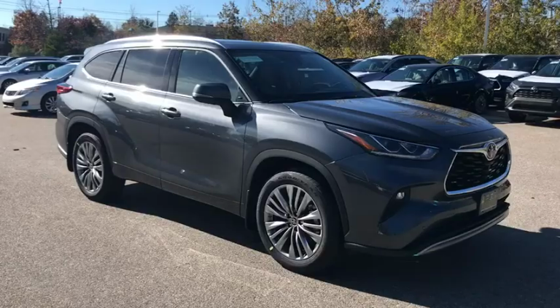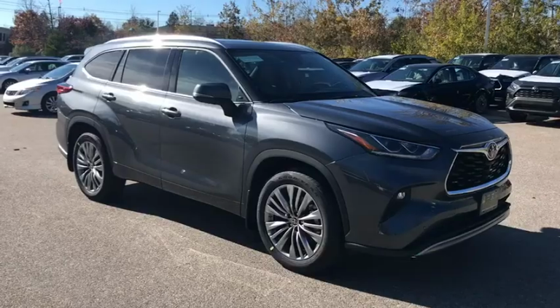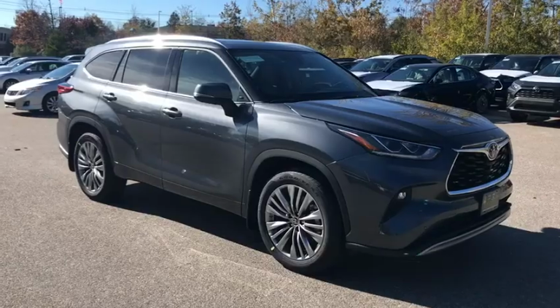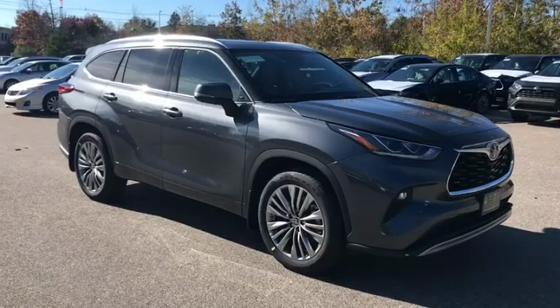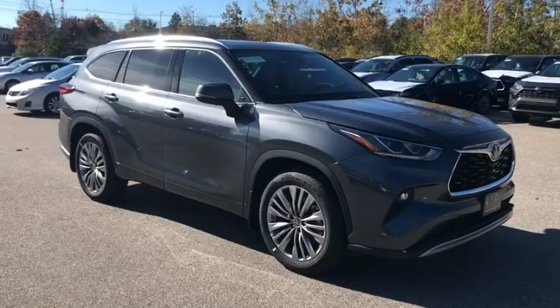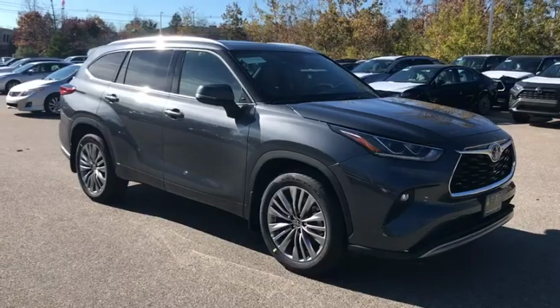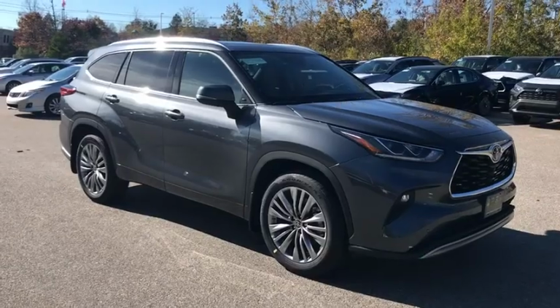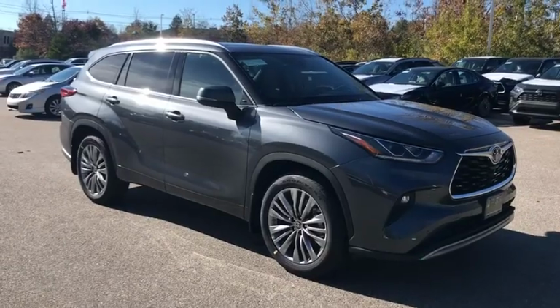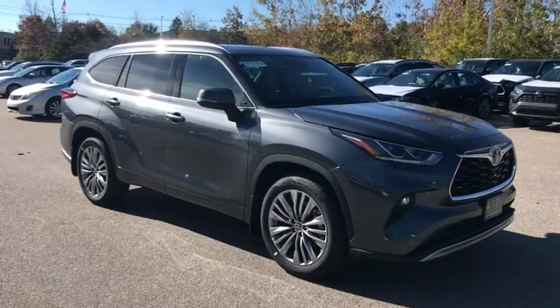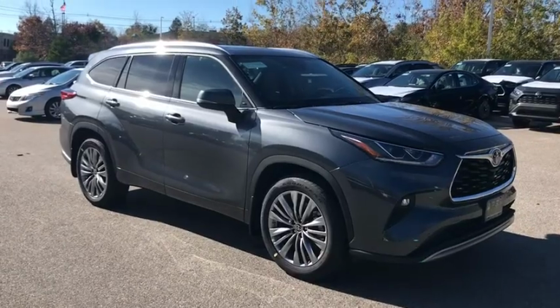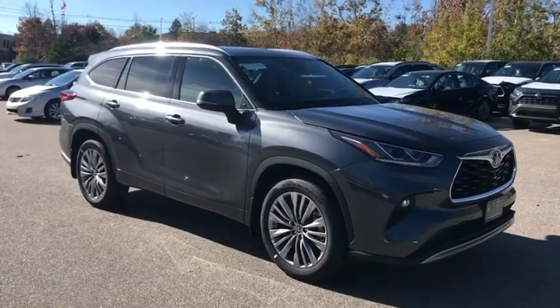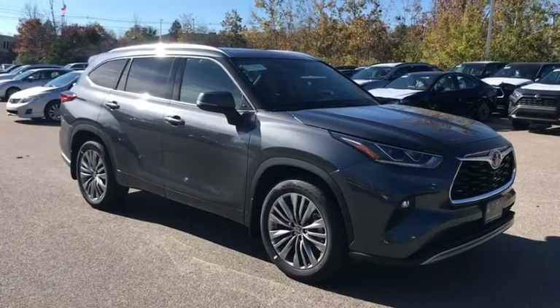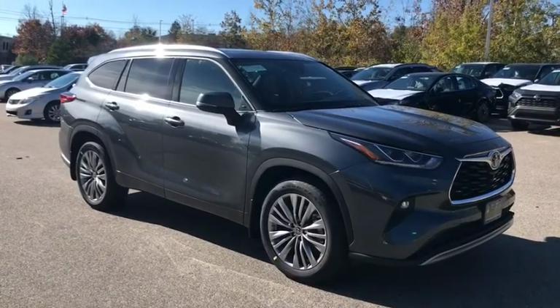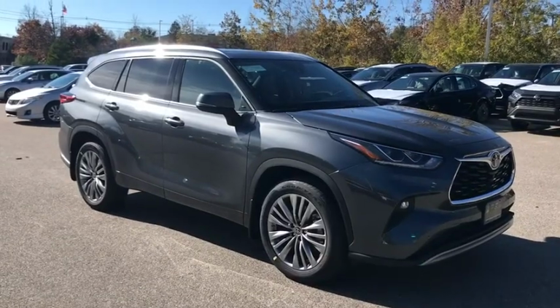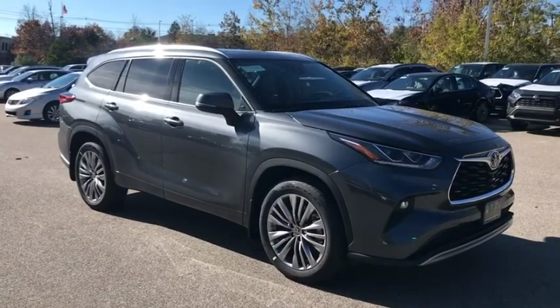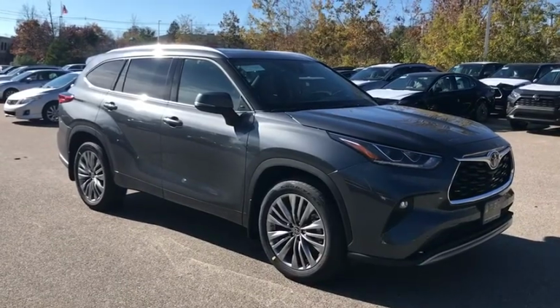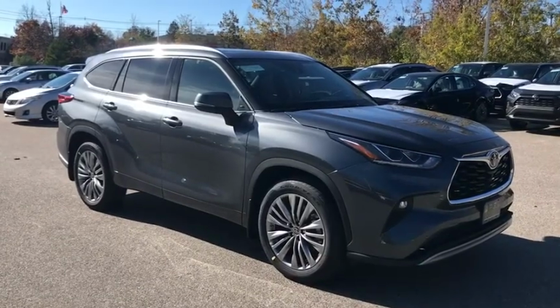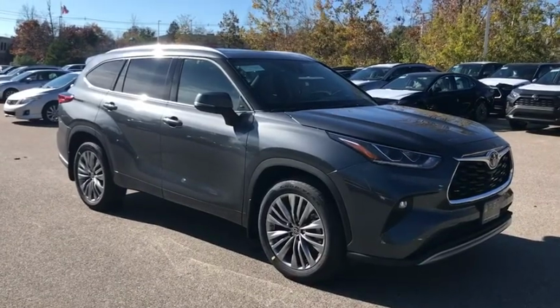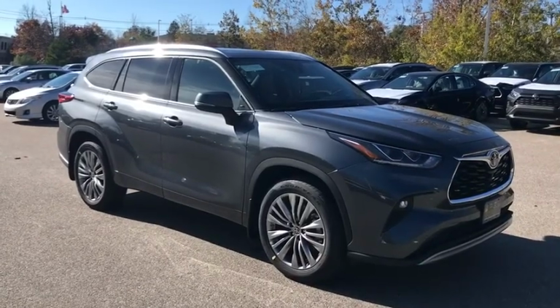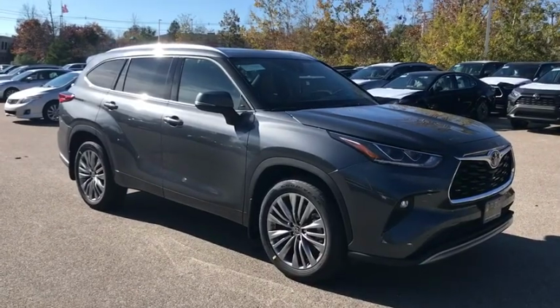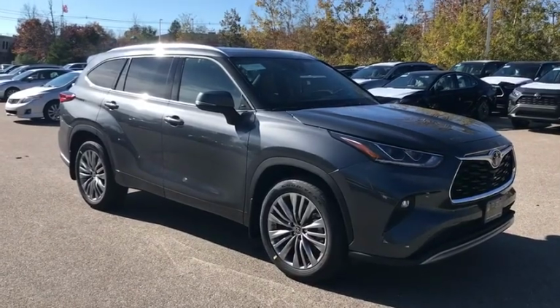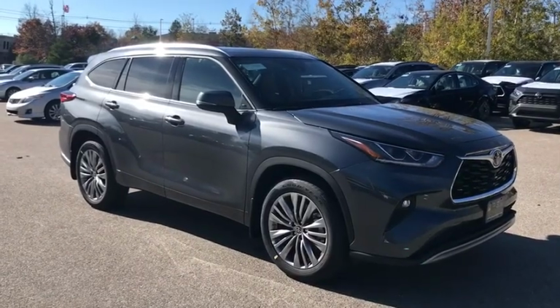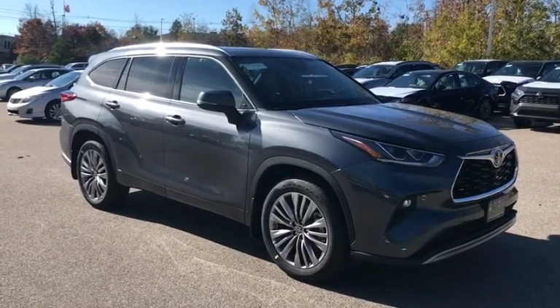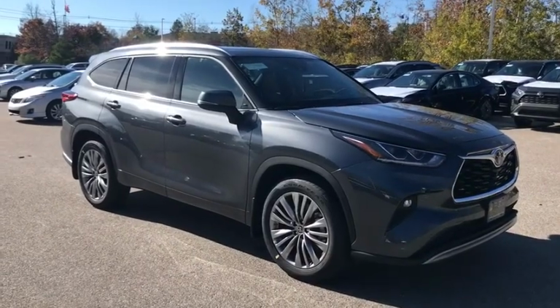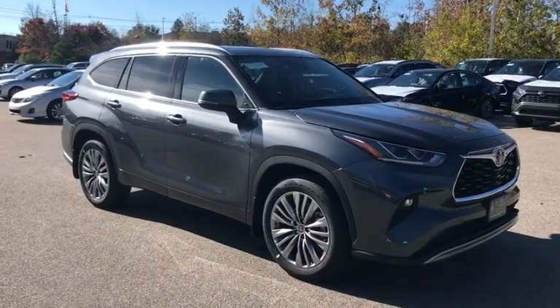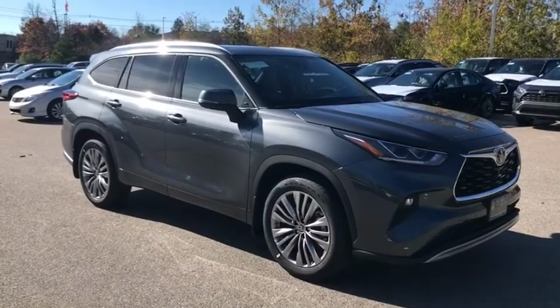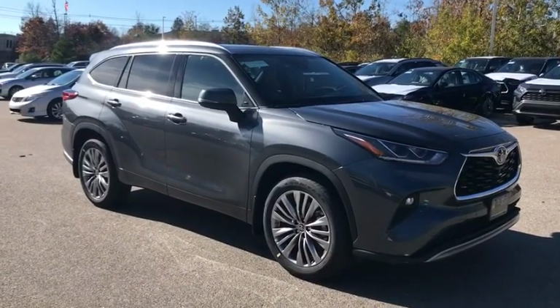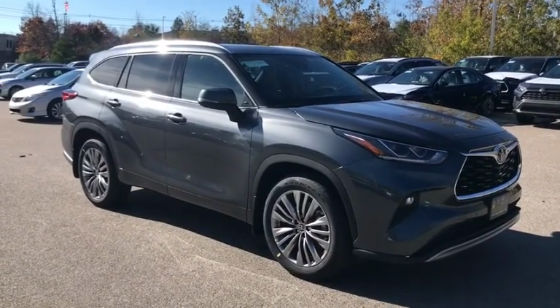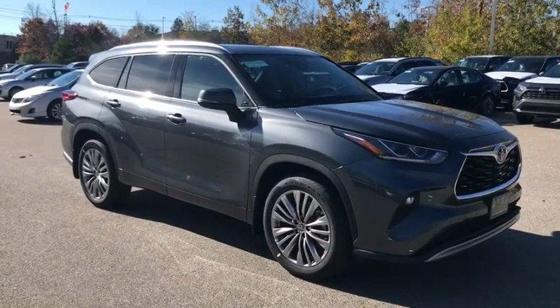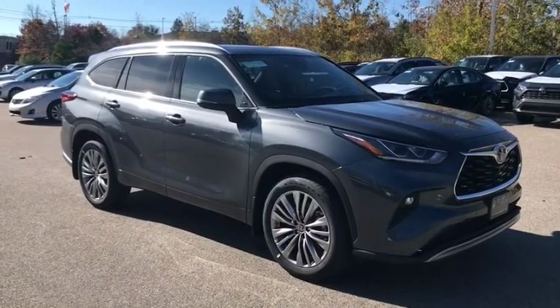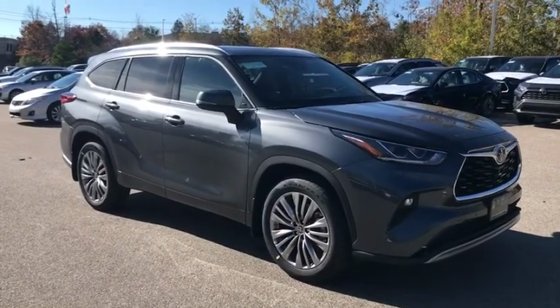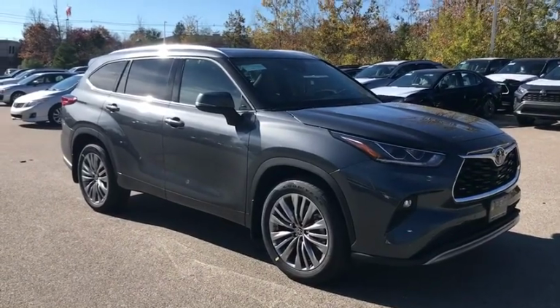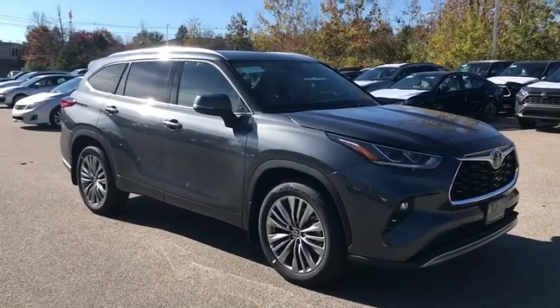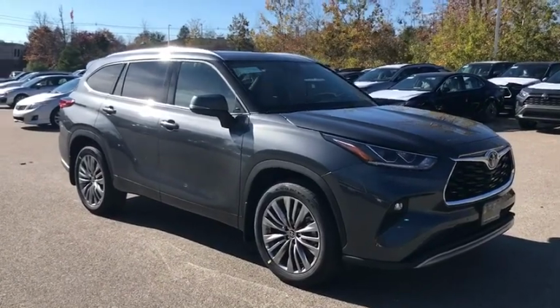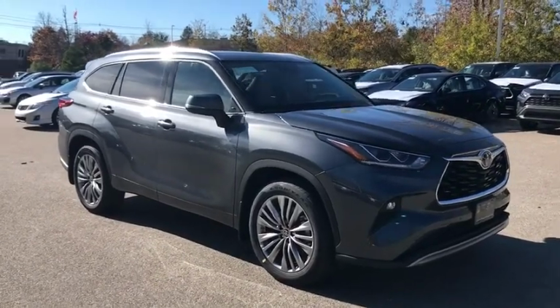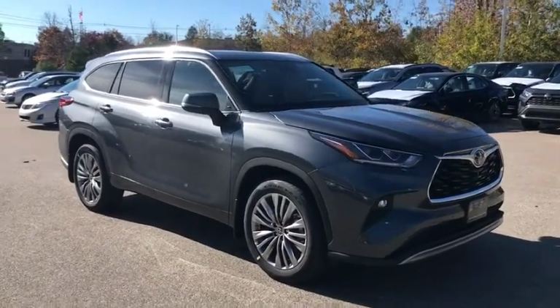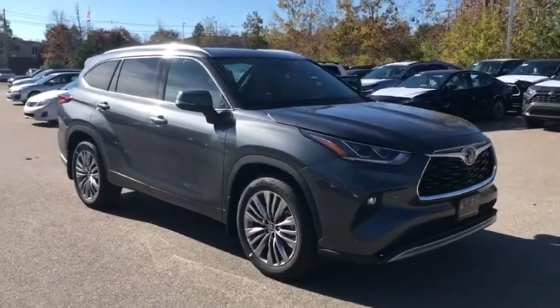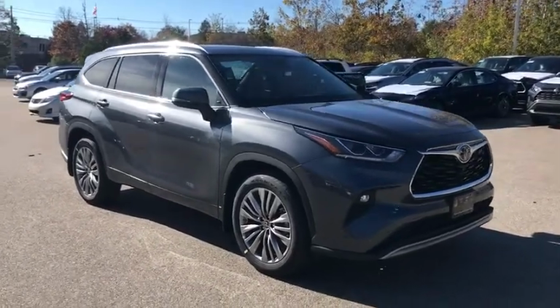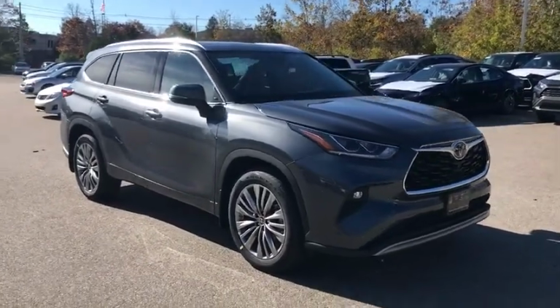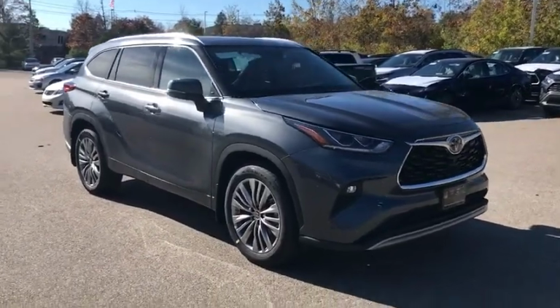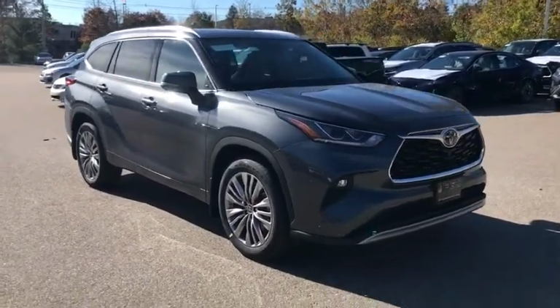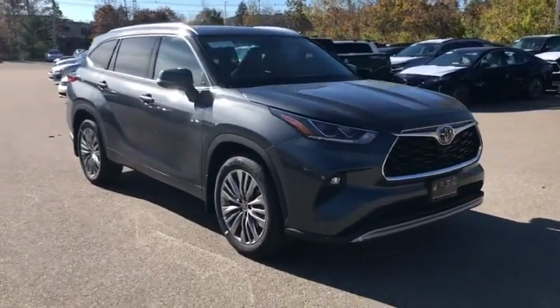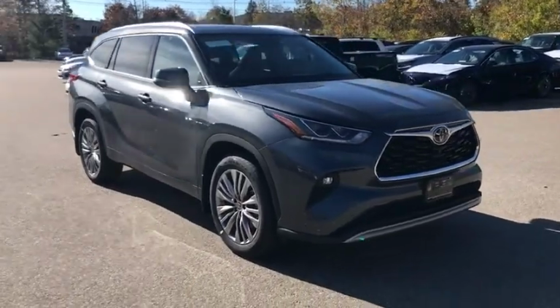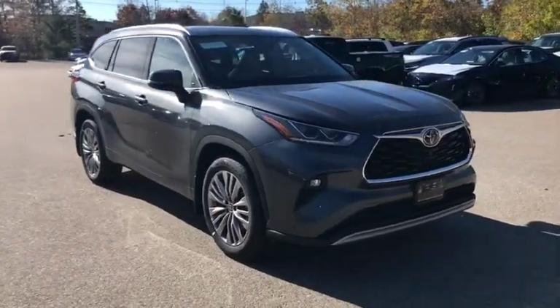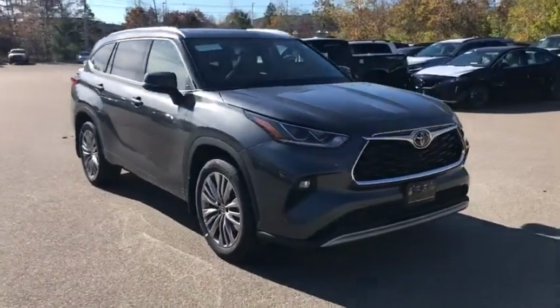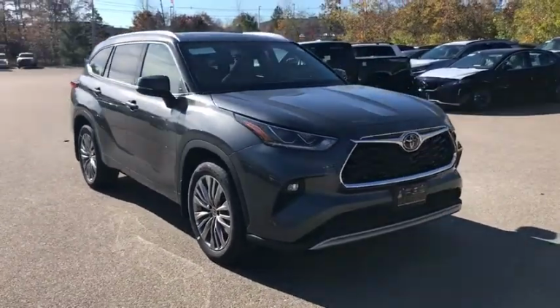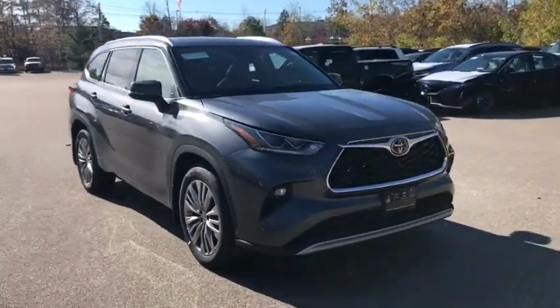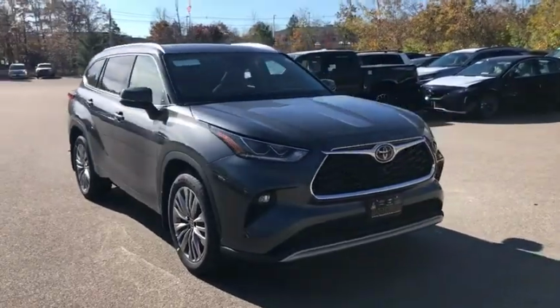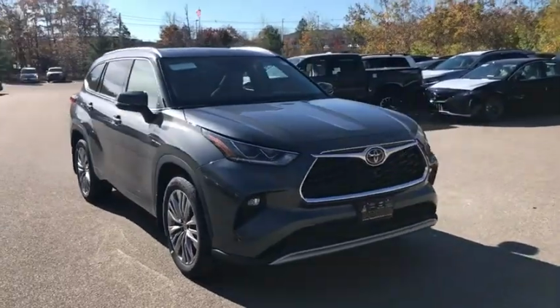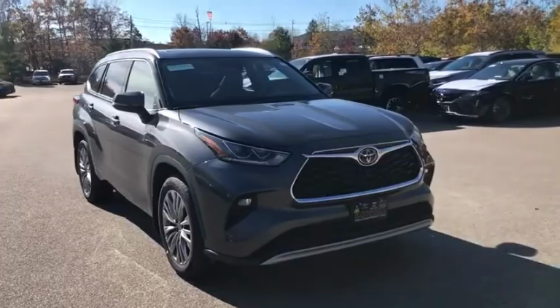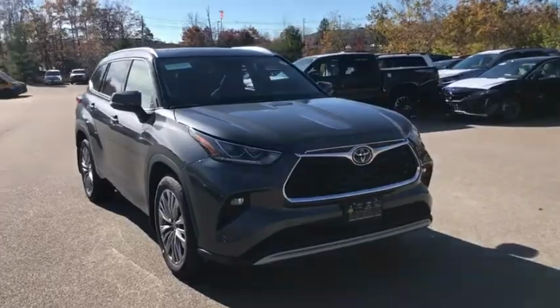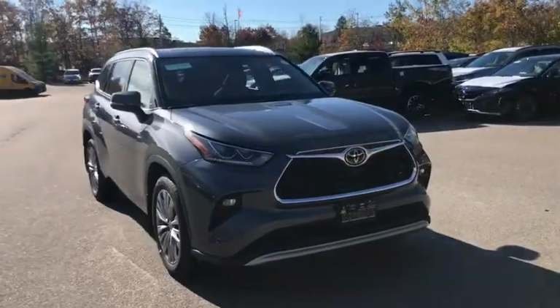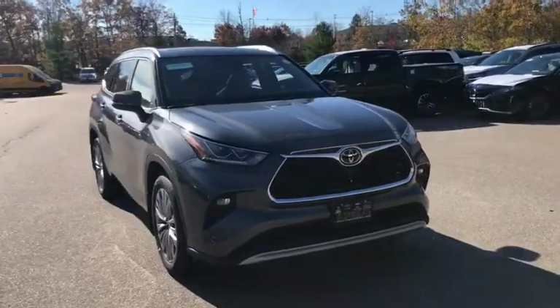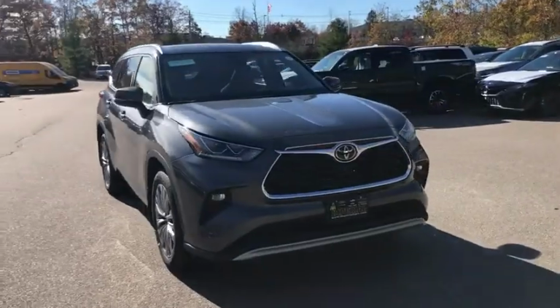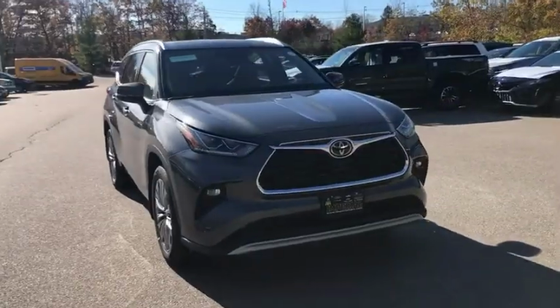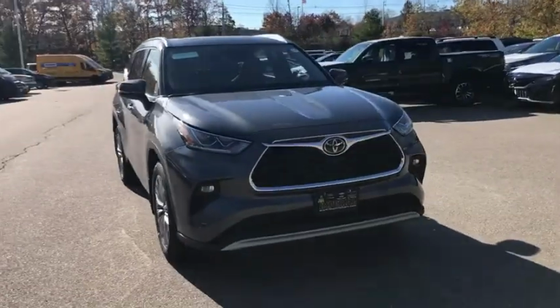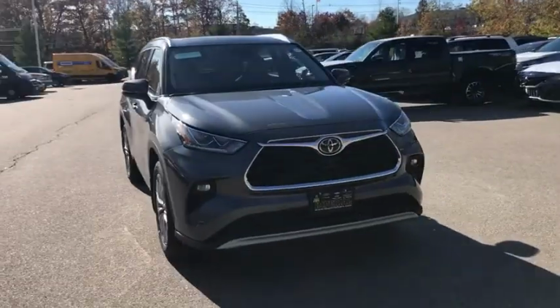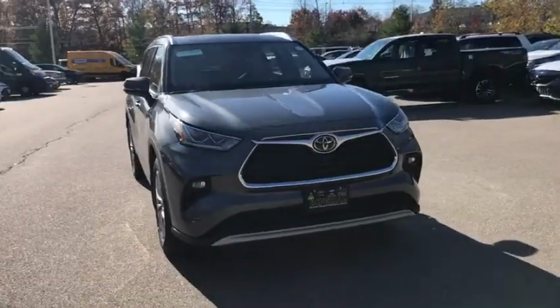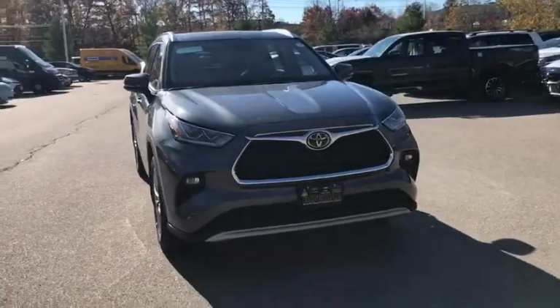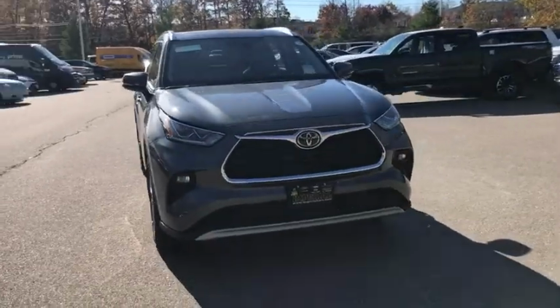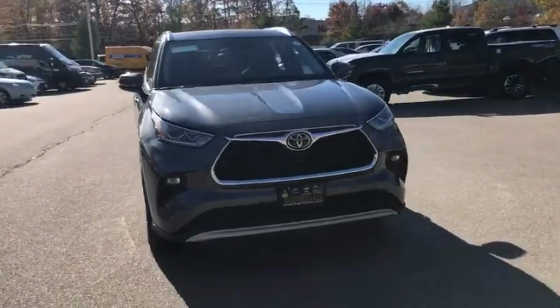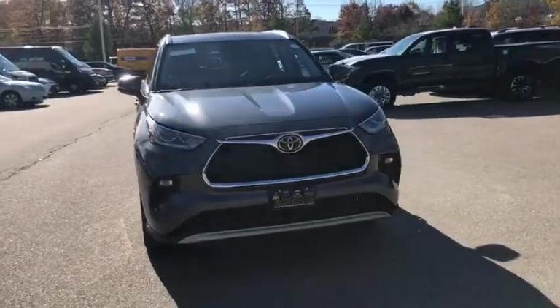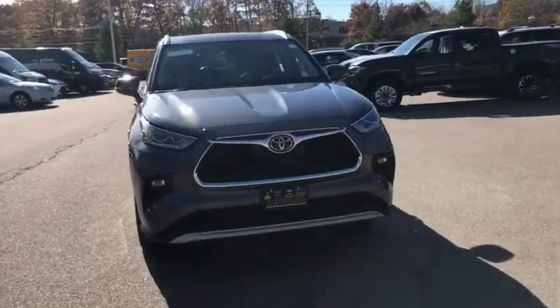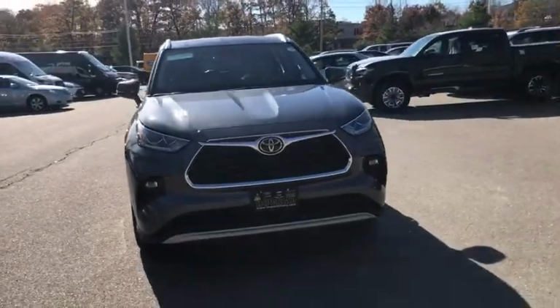Make a great choice today with the 2021 Toyota Highlander. The Highlander is the SUV that's thought of everything.